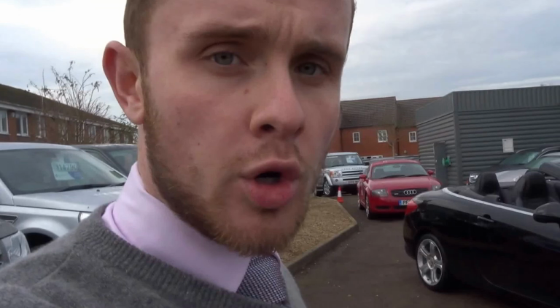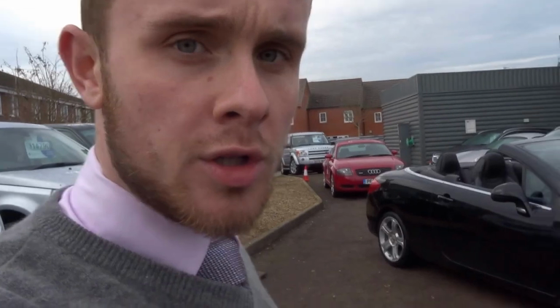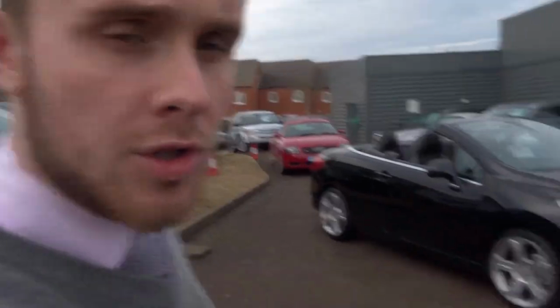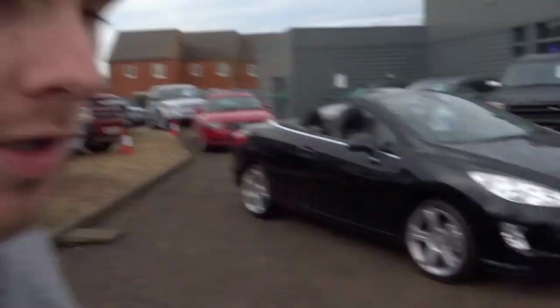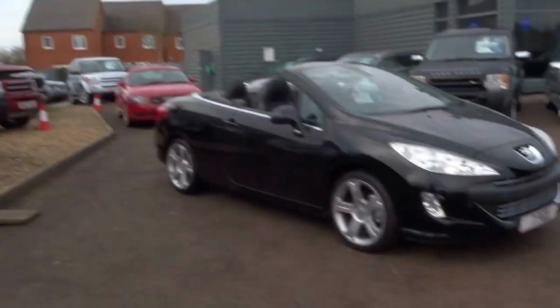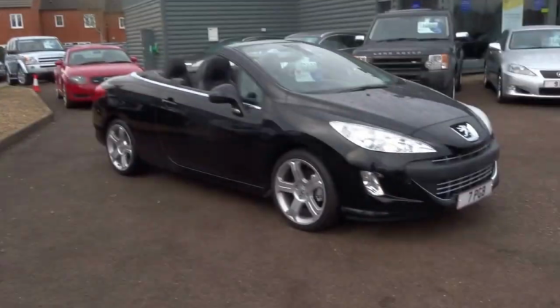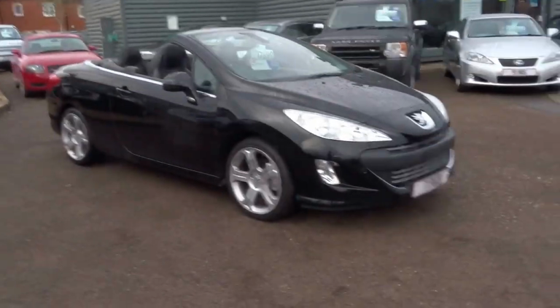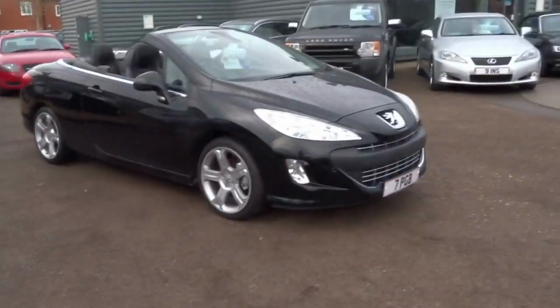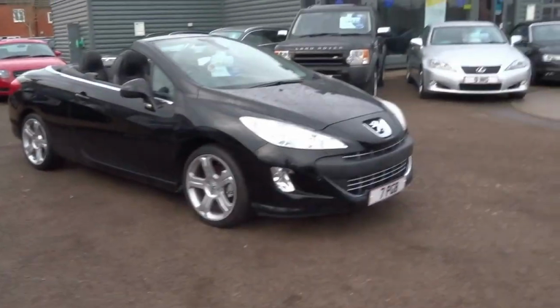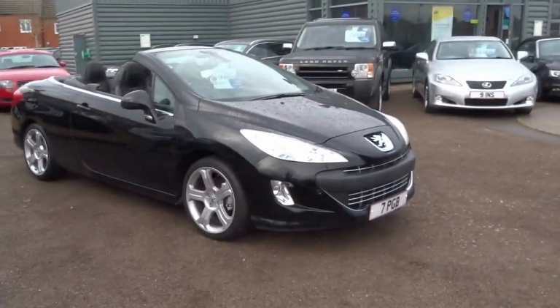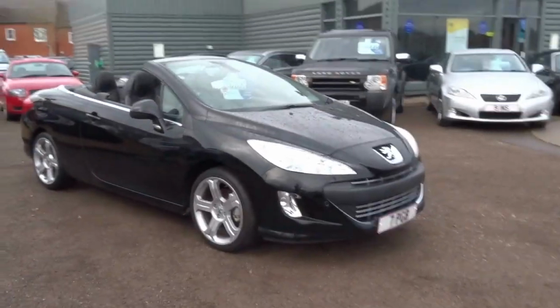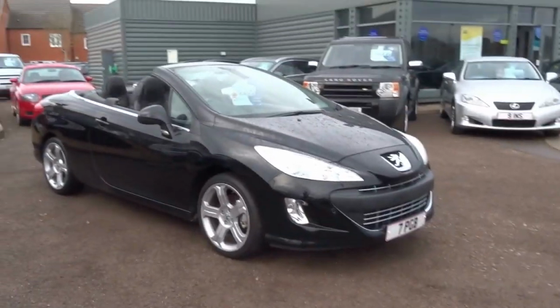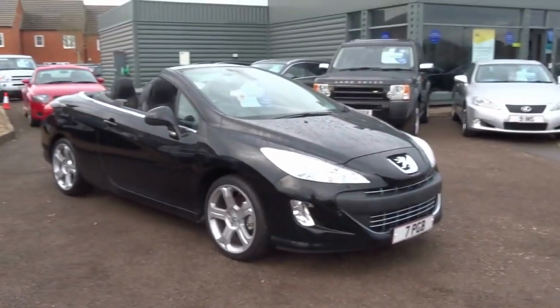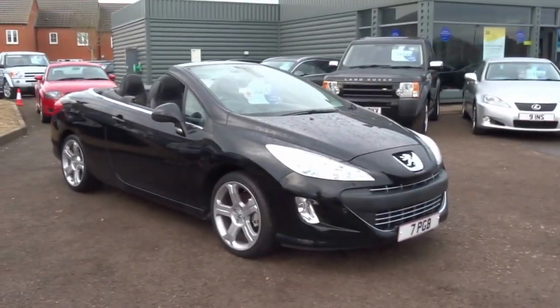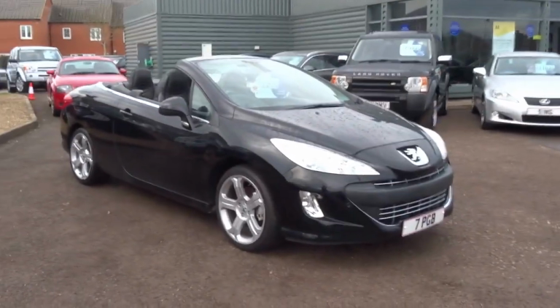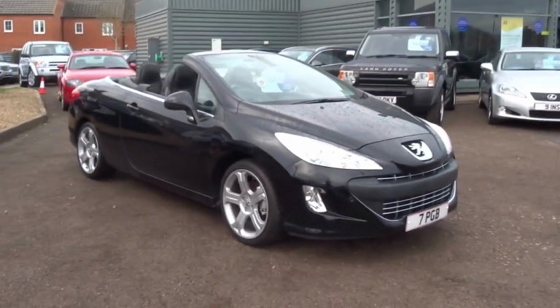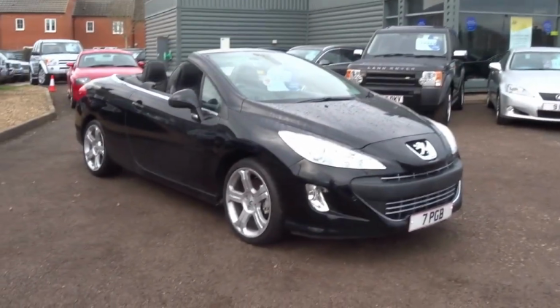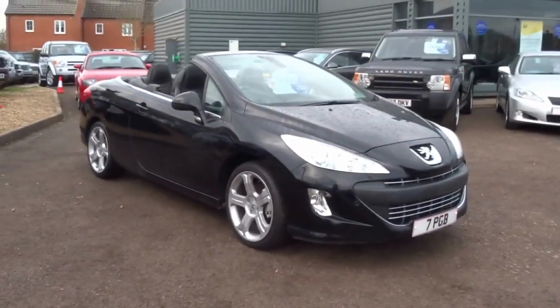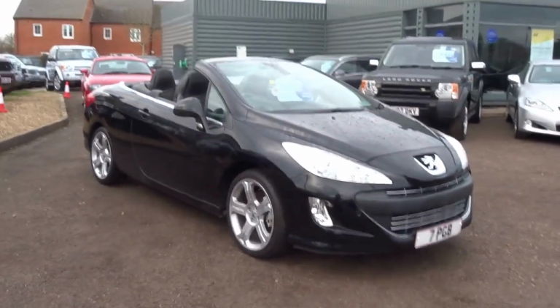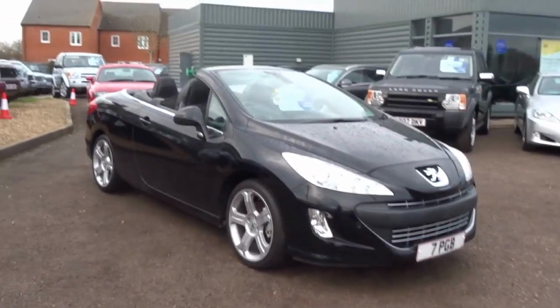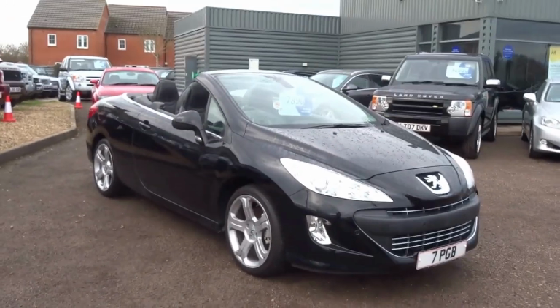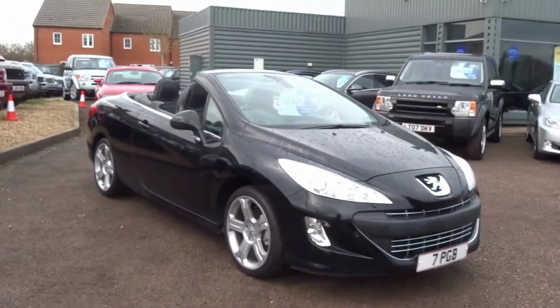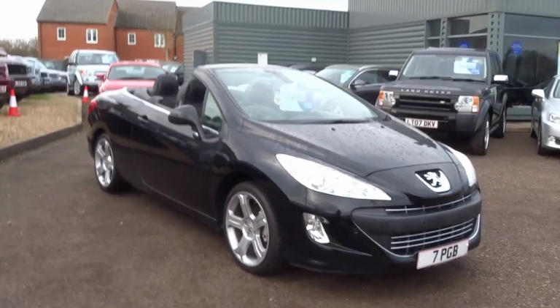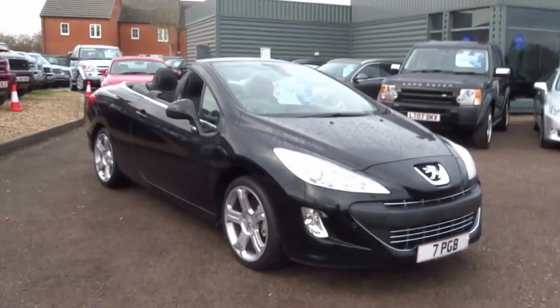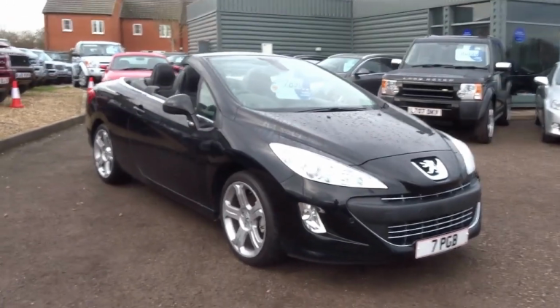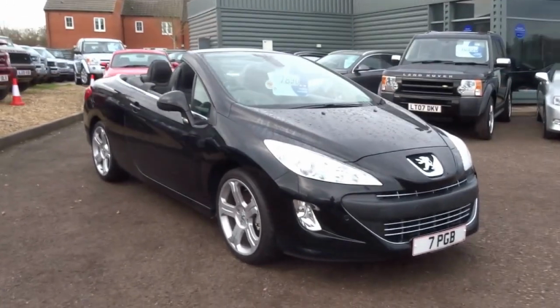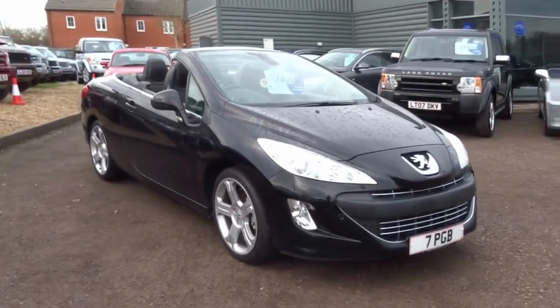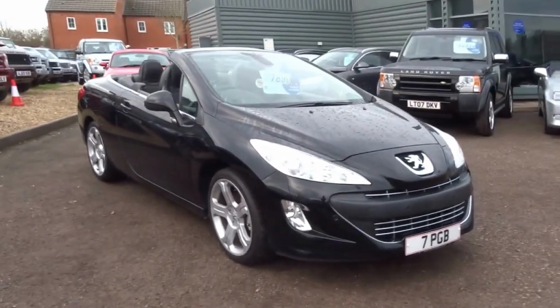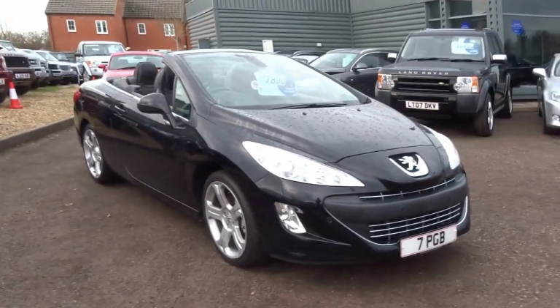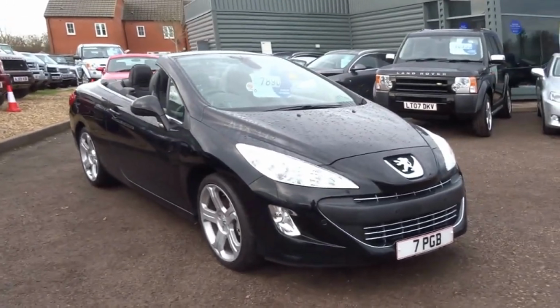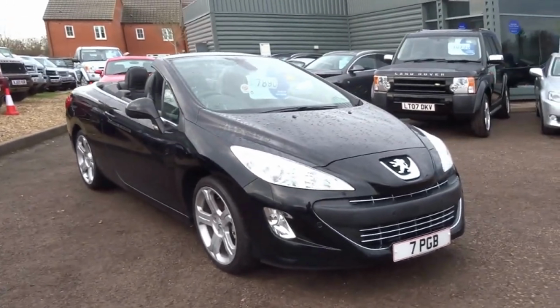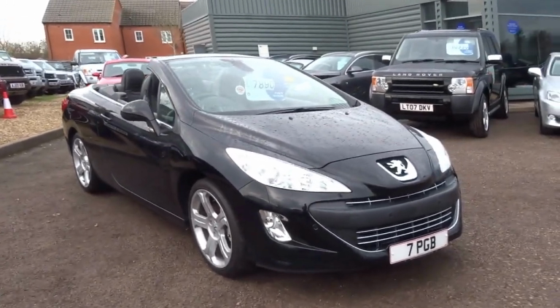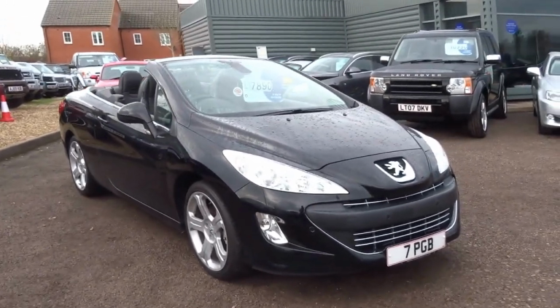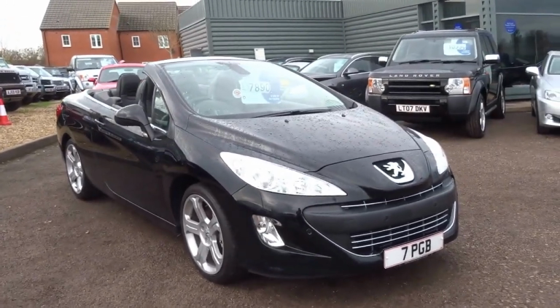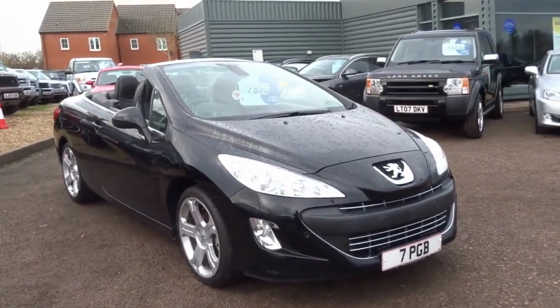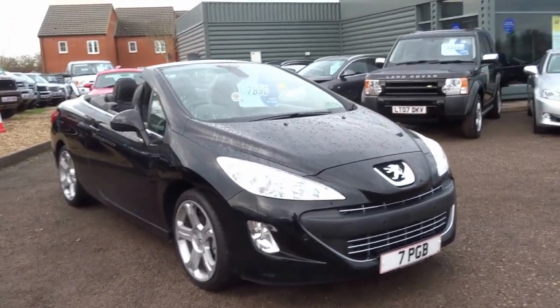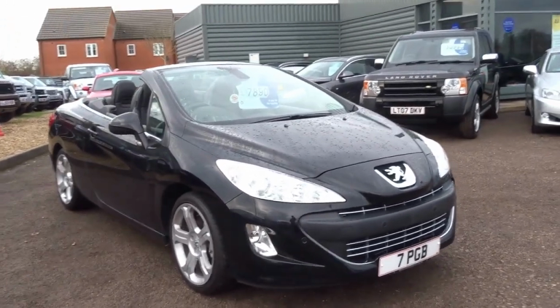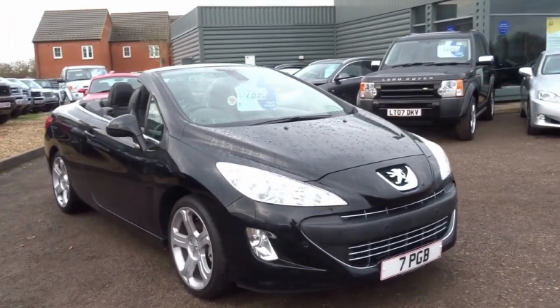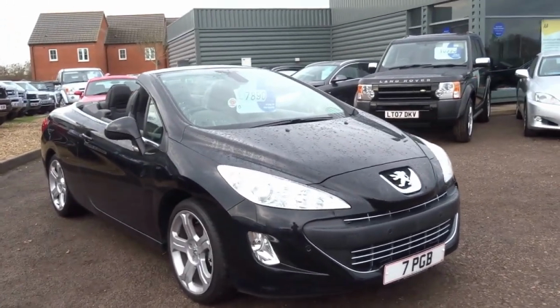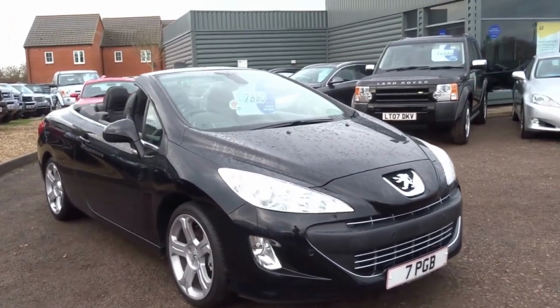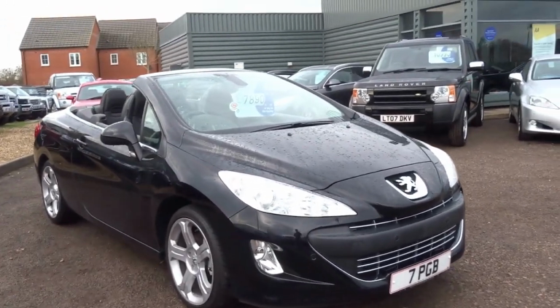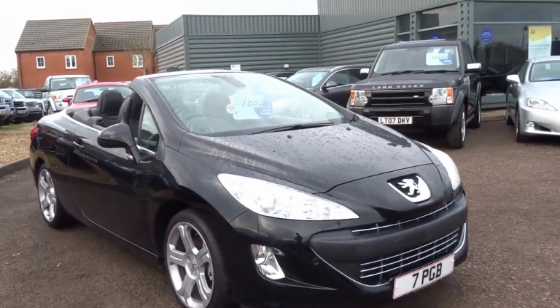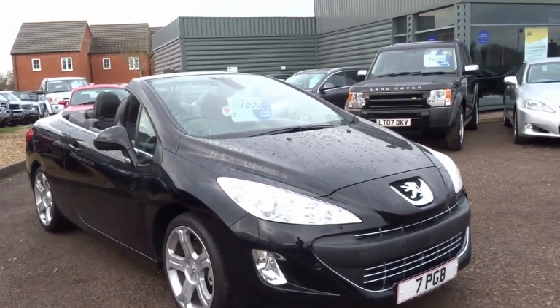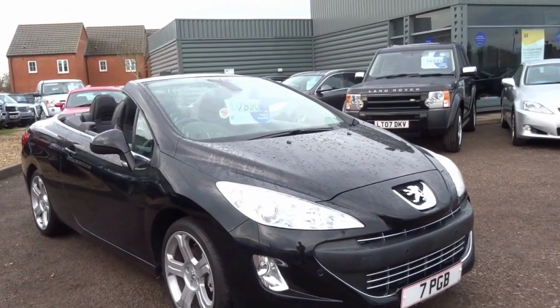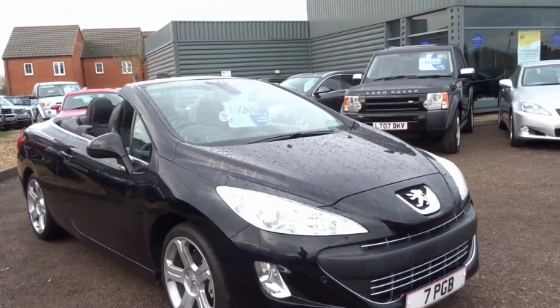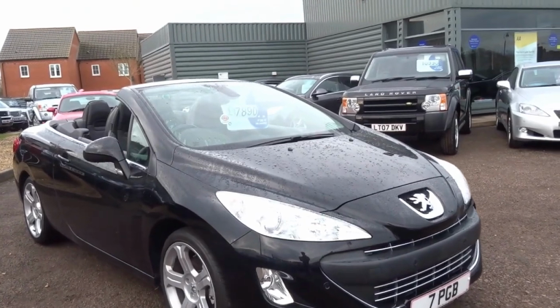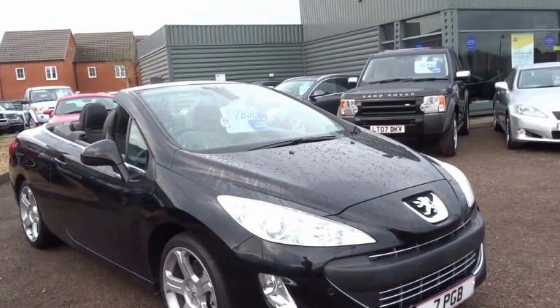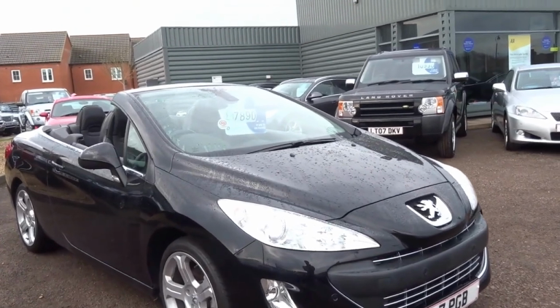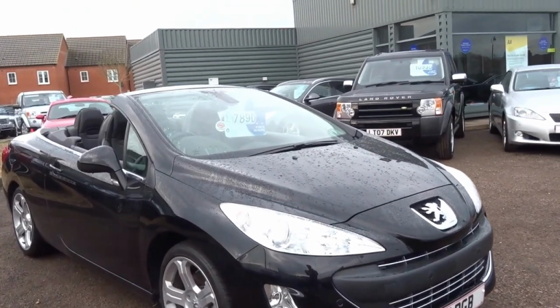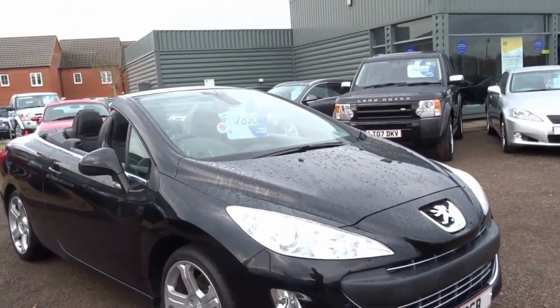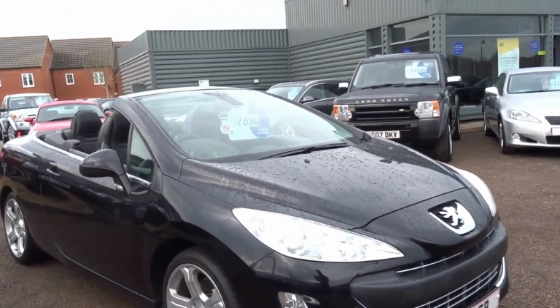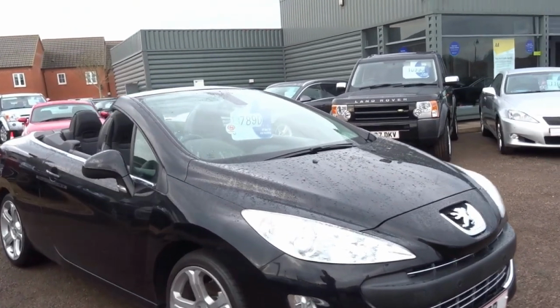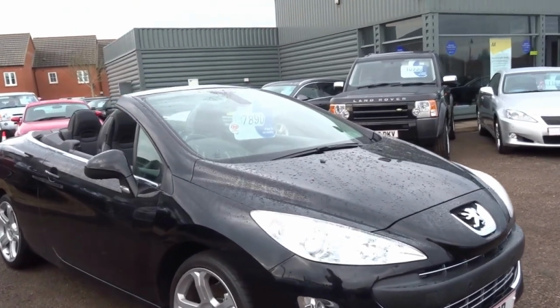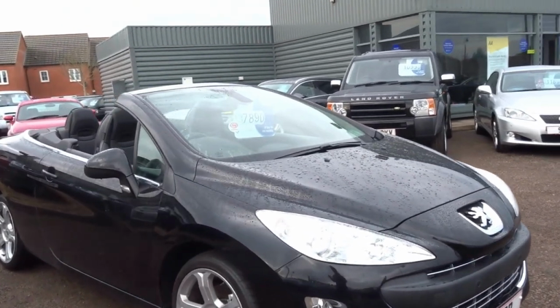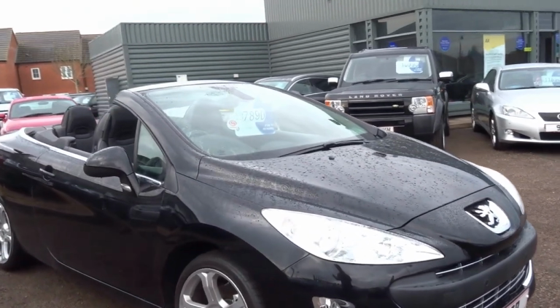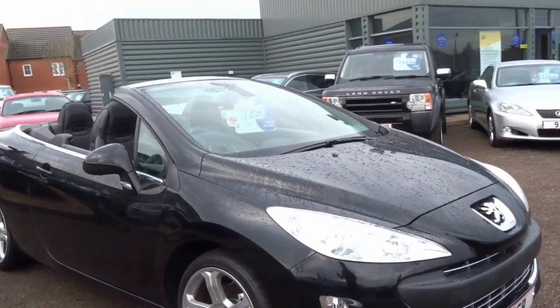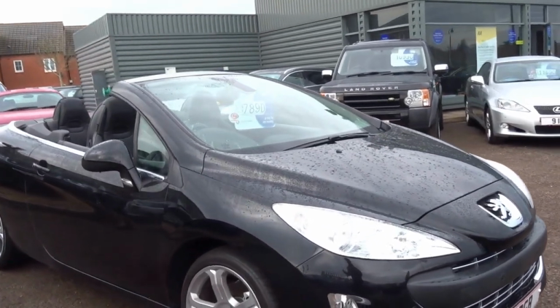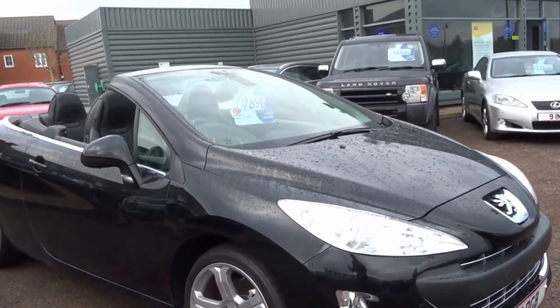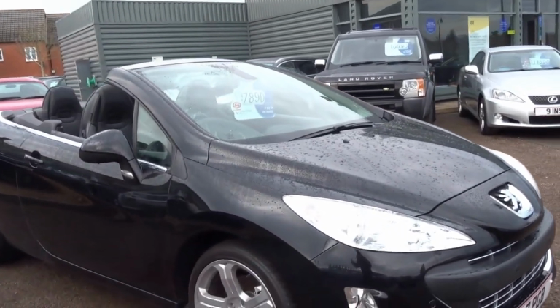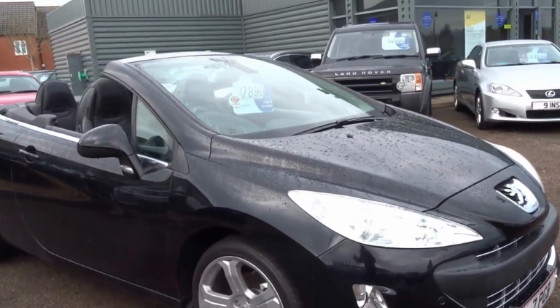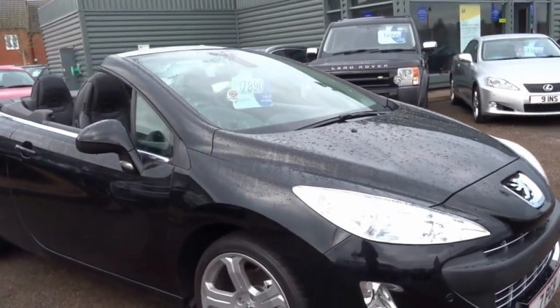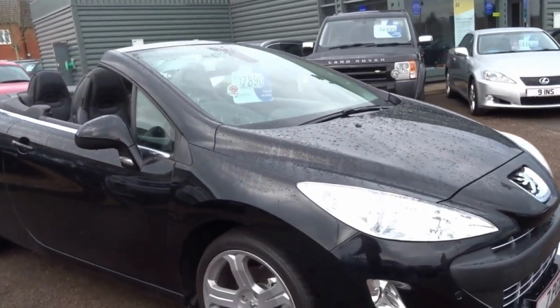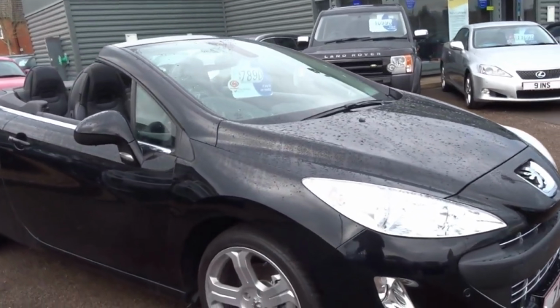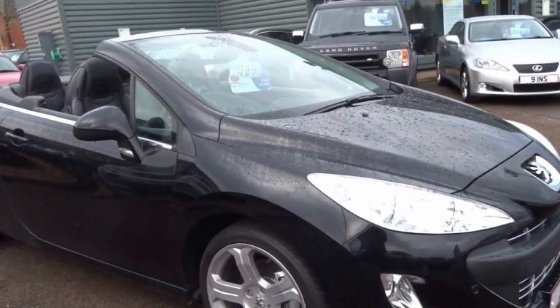Morning, just going to do a brief video on this Peugeot 308, 2010 car.